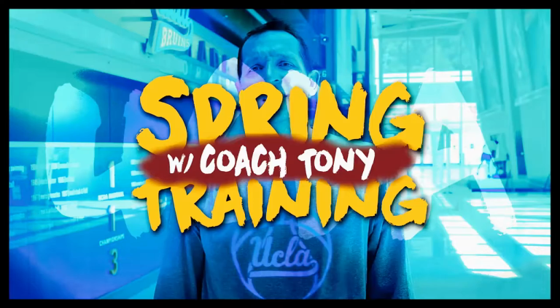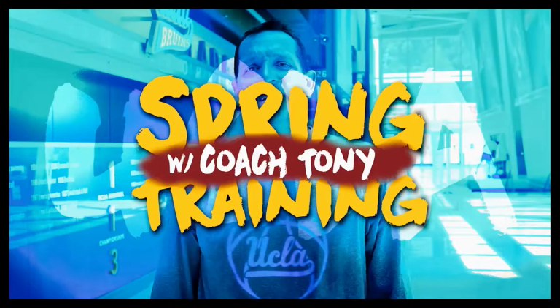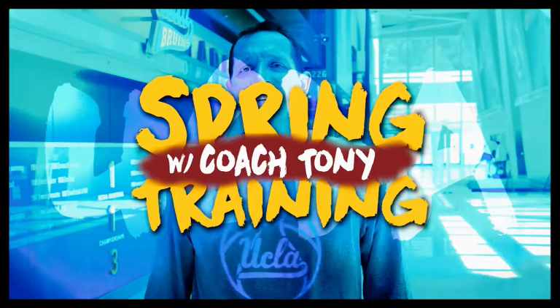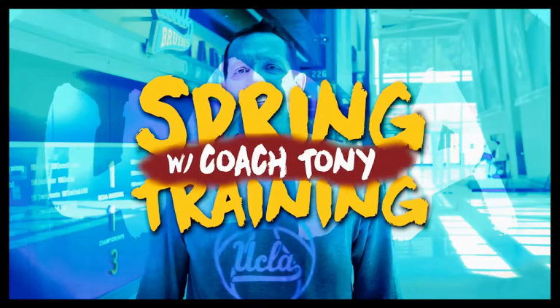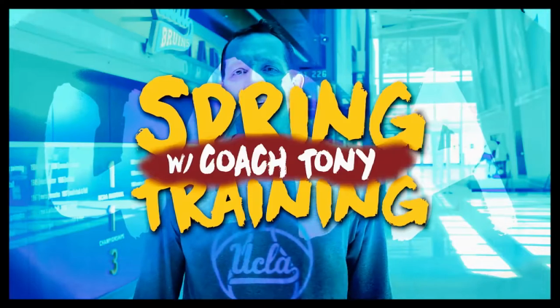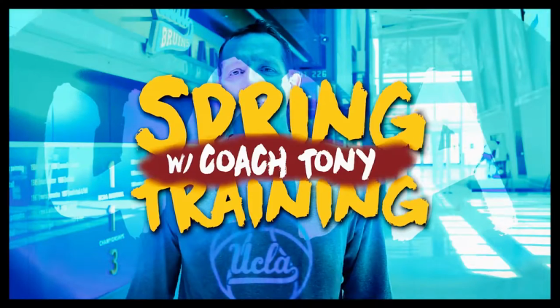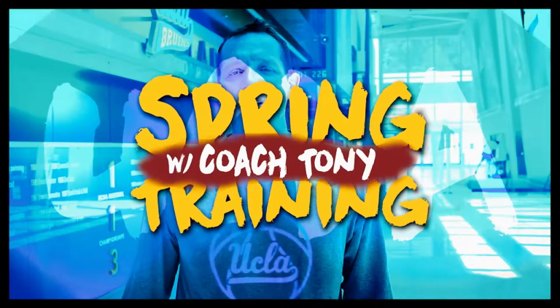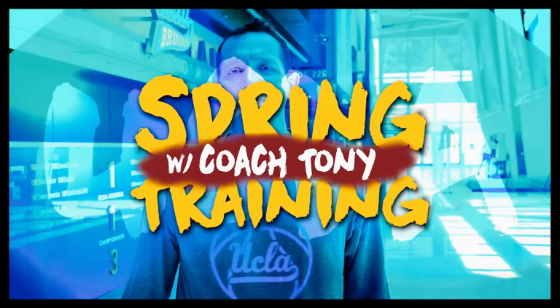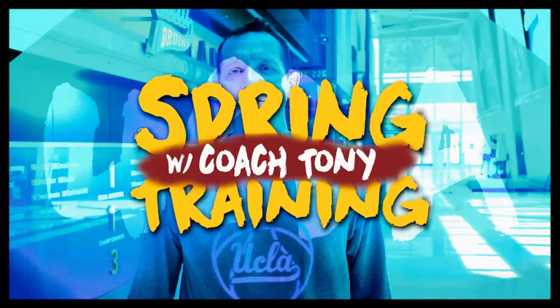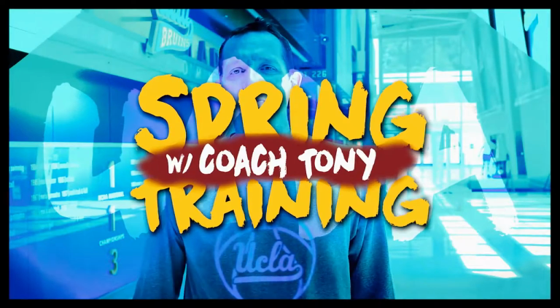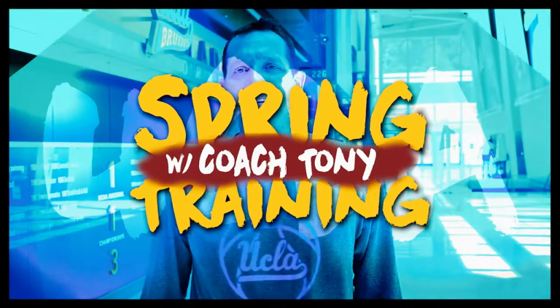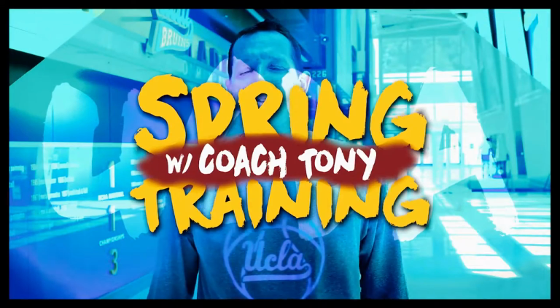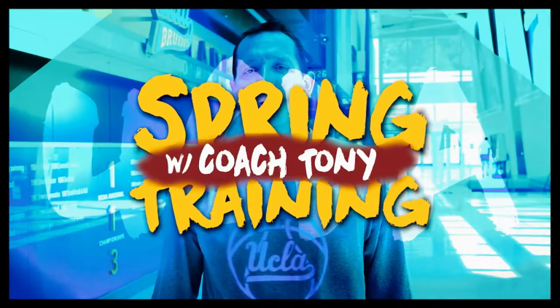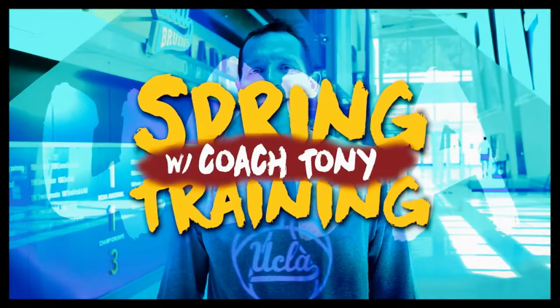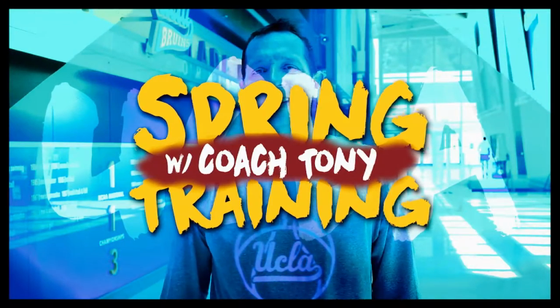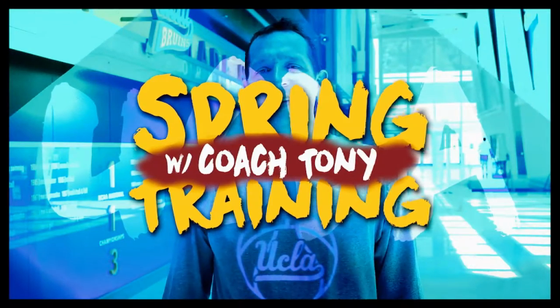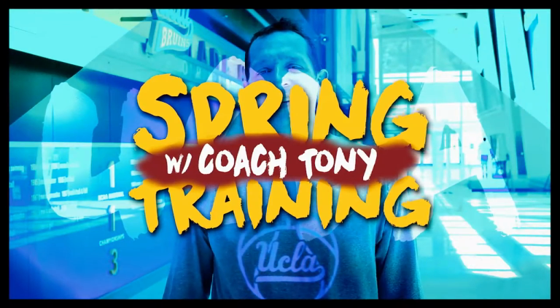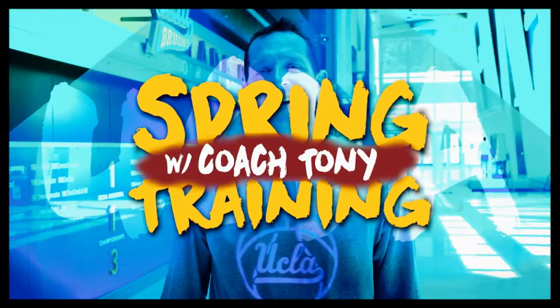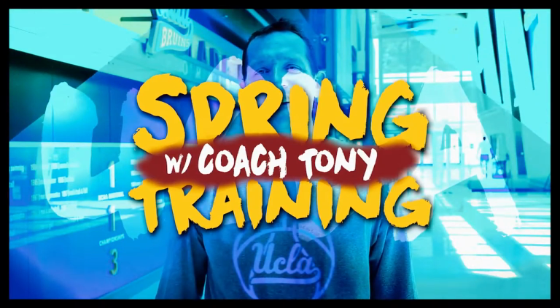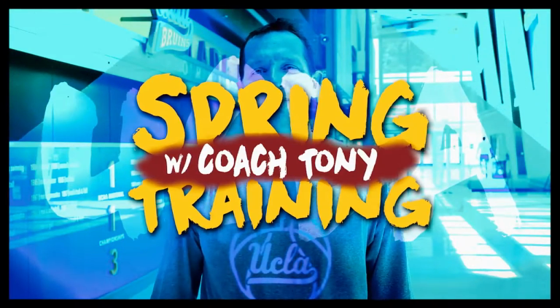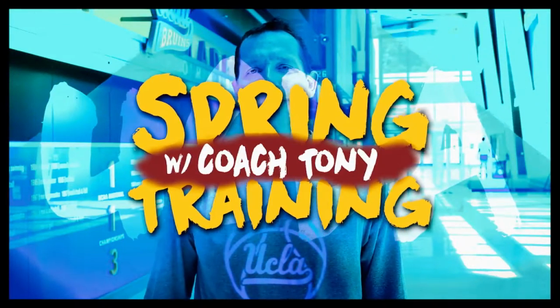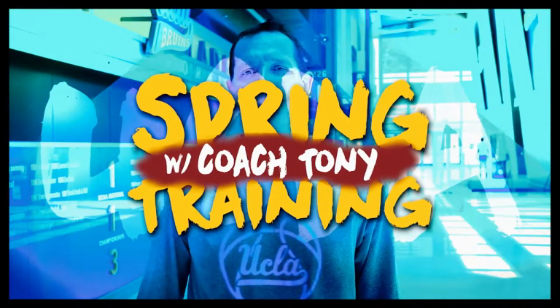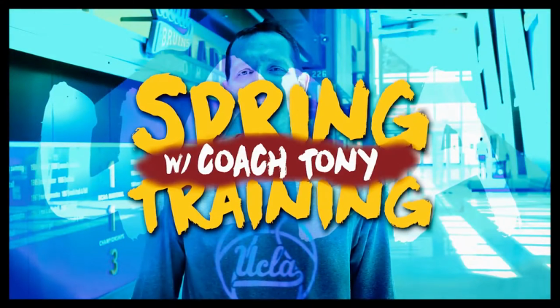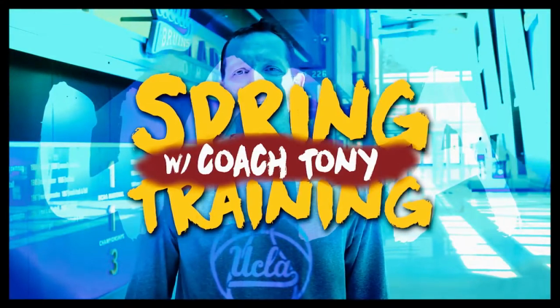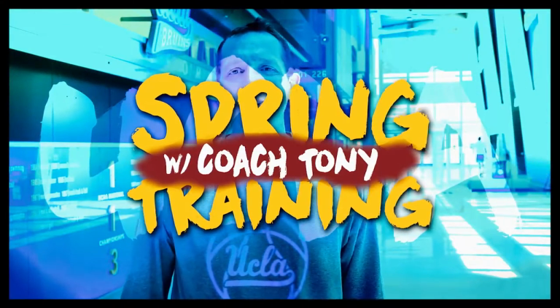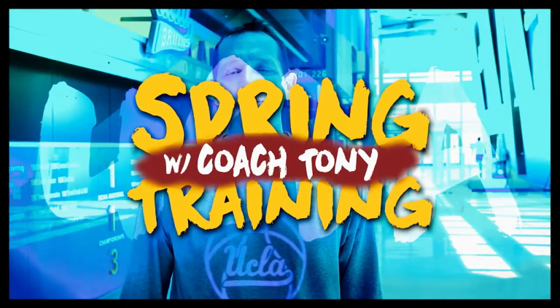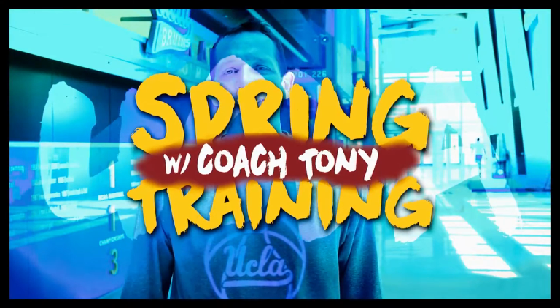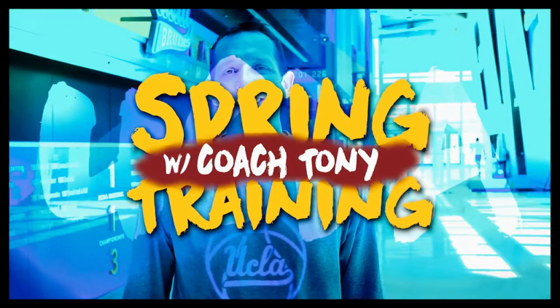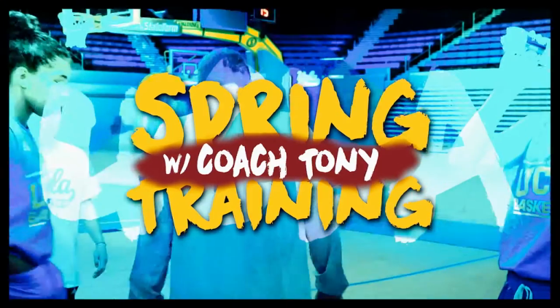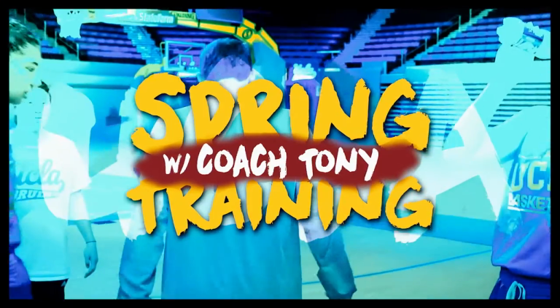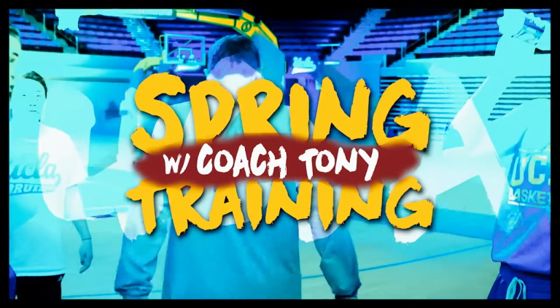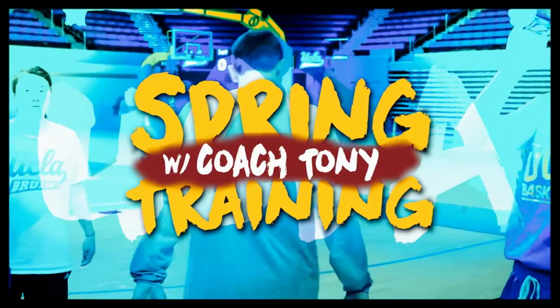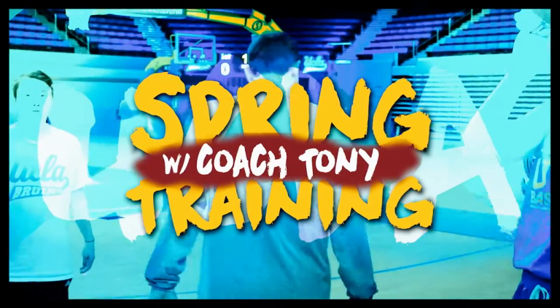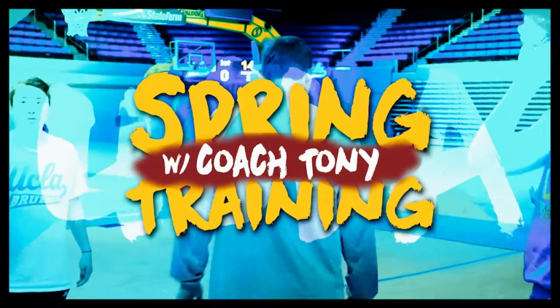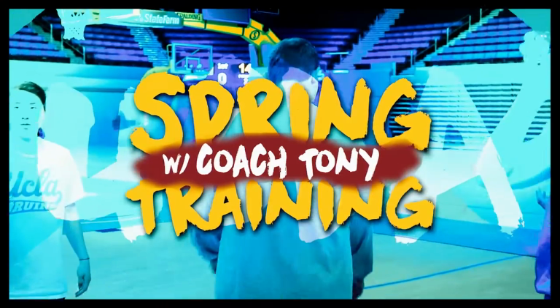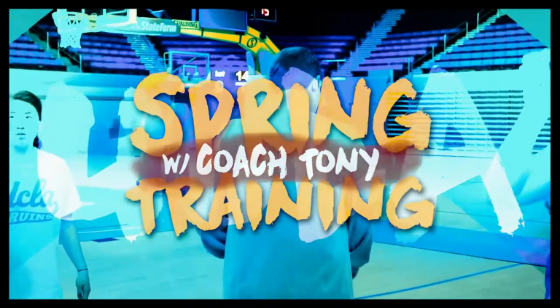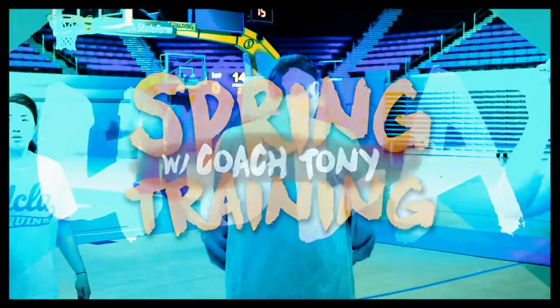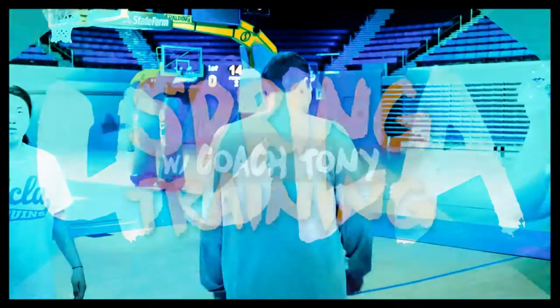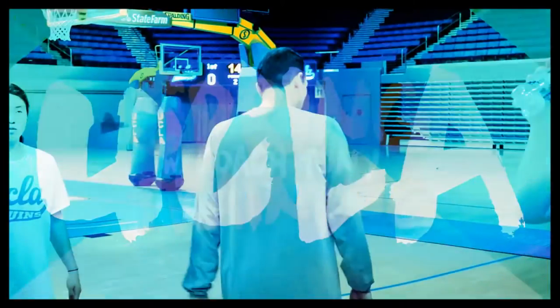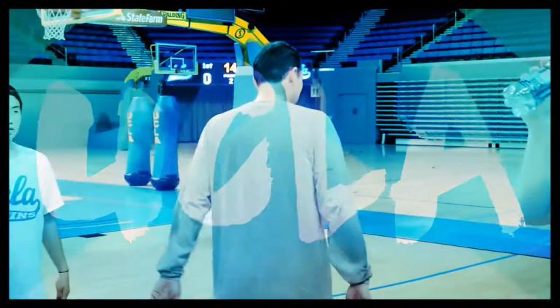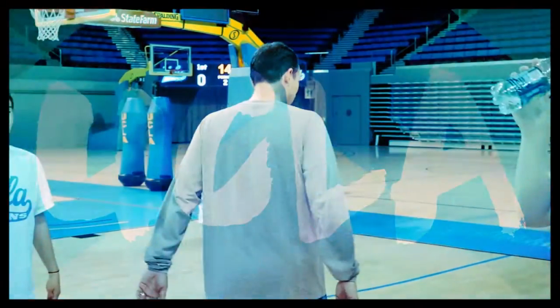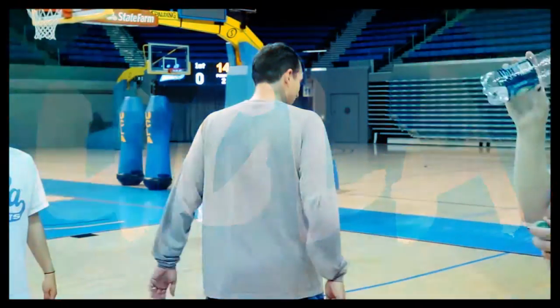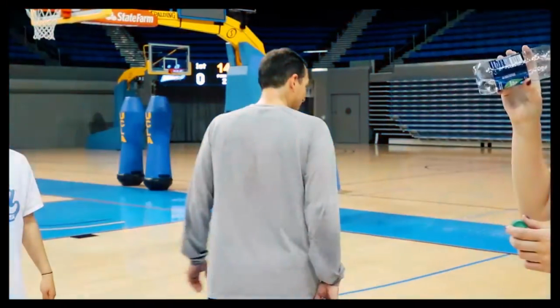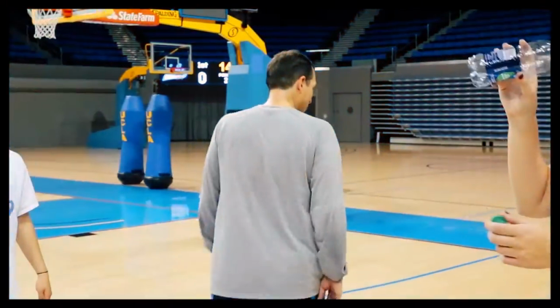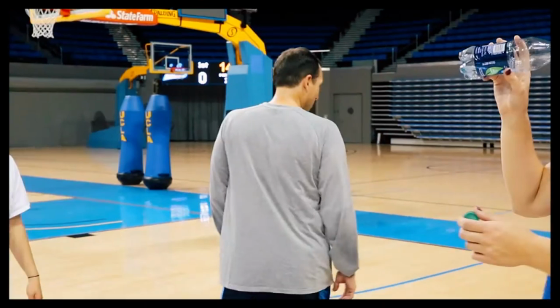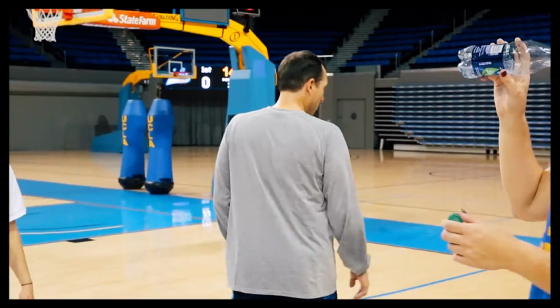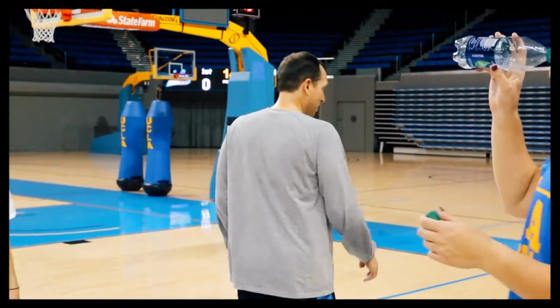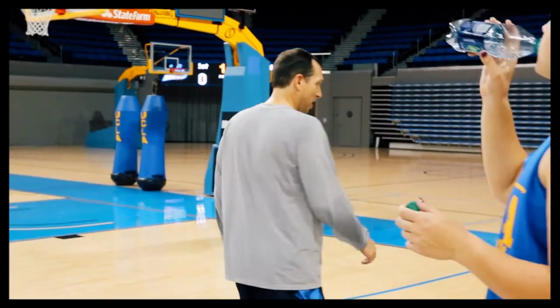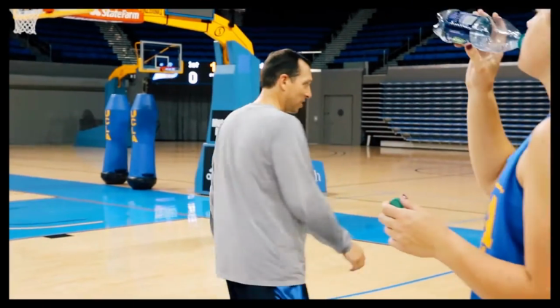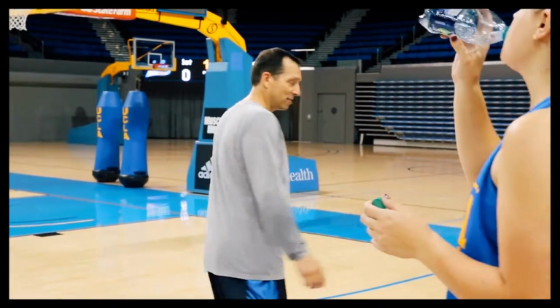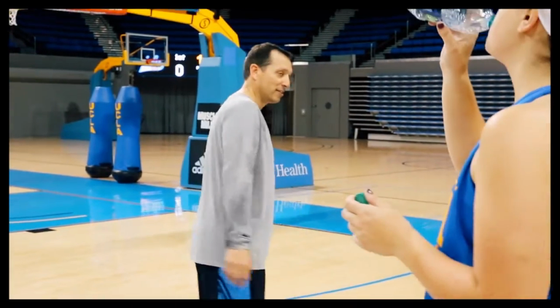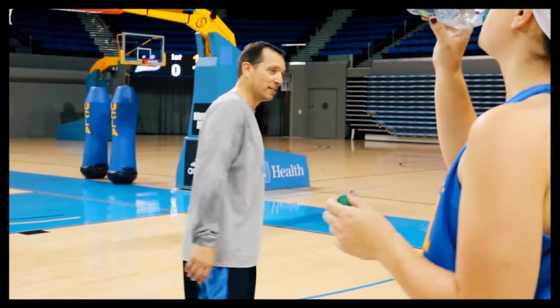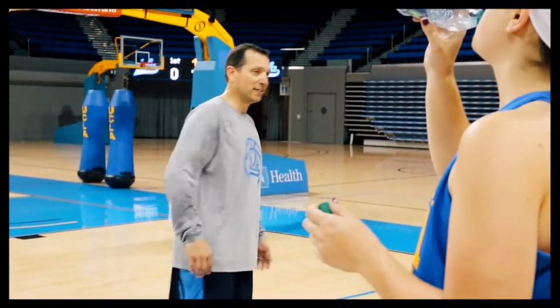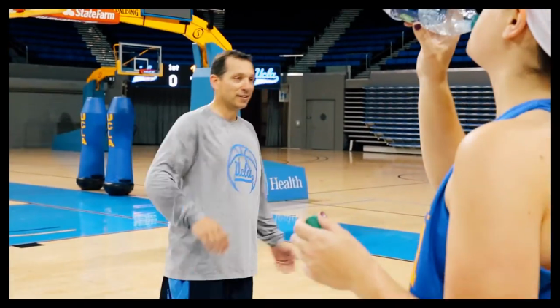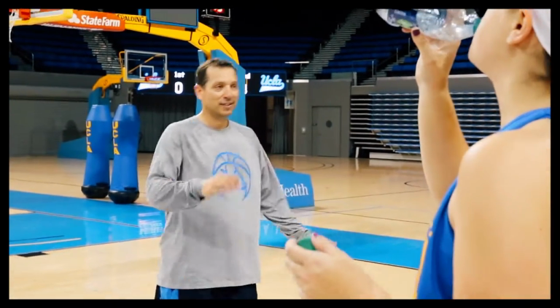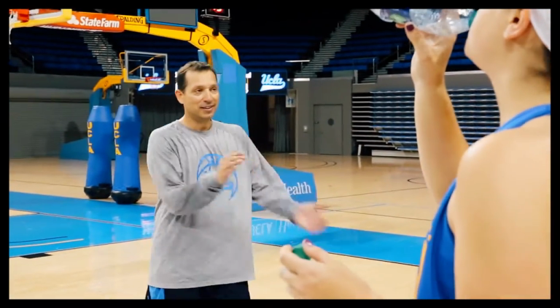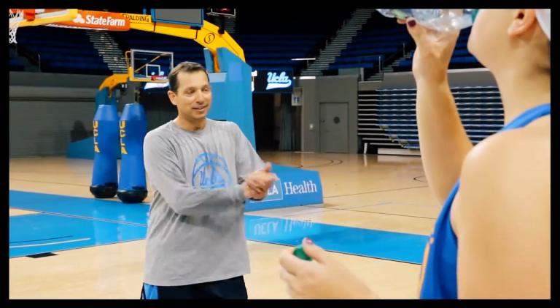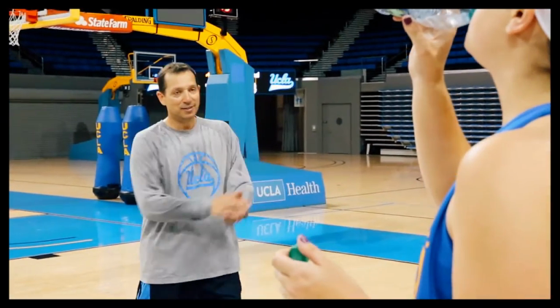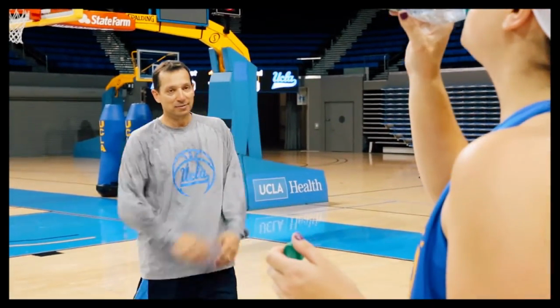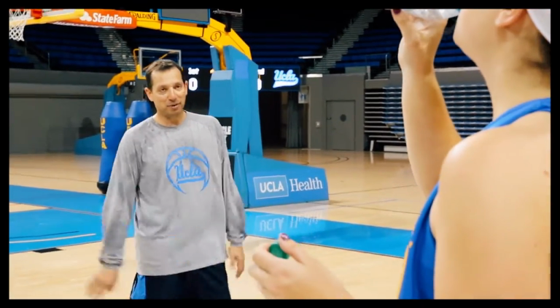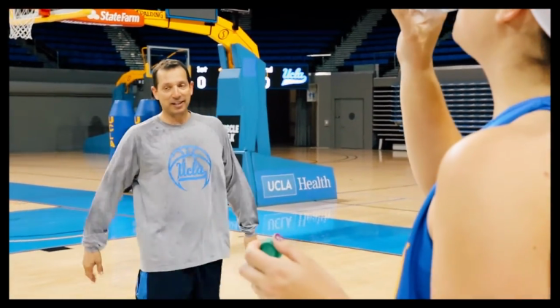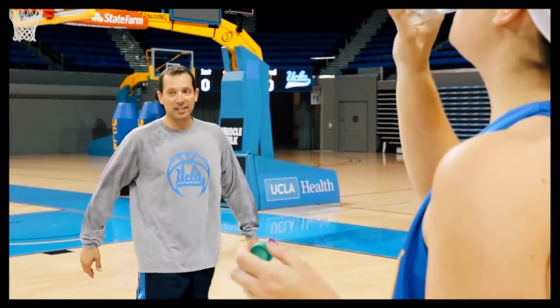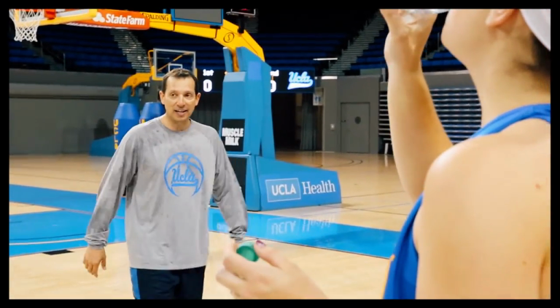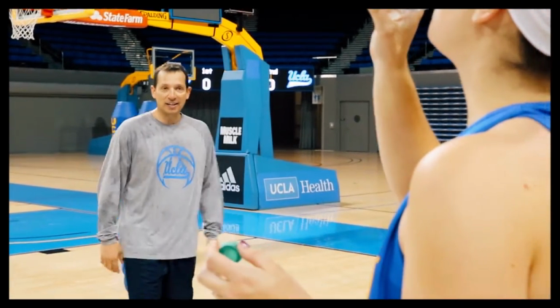Hello, welcome to Spring Training. Hi, I'm Coach Tony Noonan. We've been working on handoffs today in our spring training sessions. Take a look at what we've been doing.